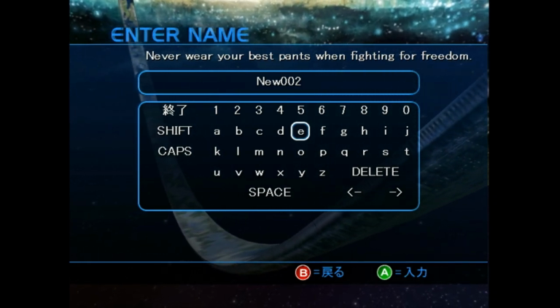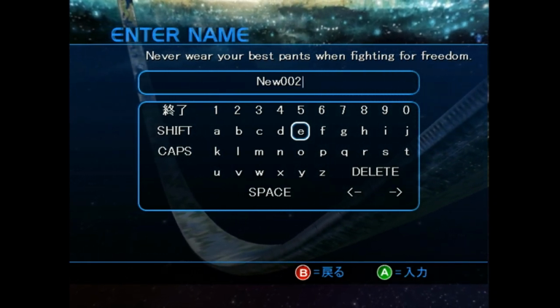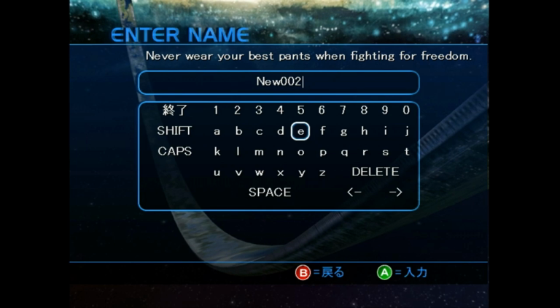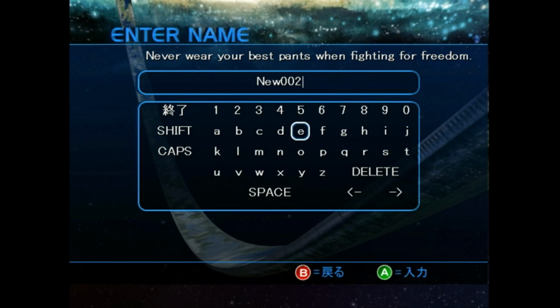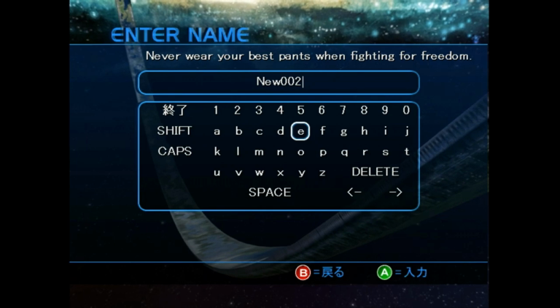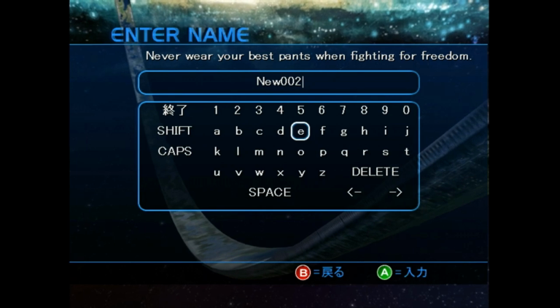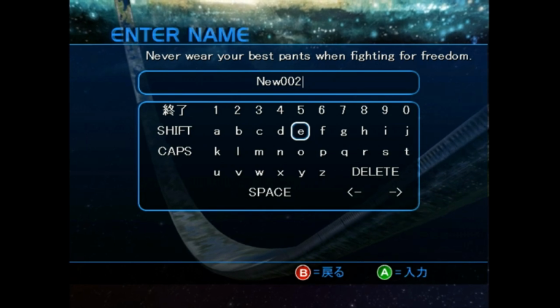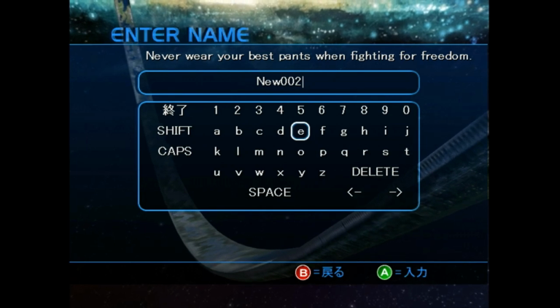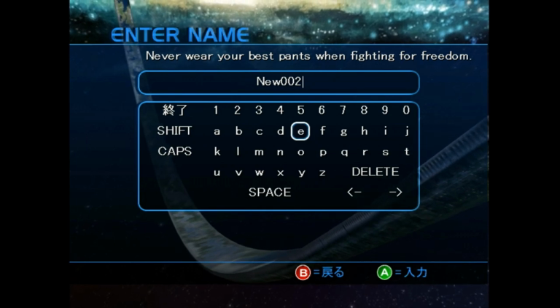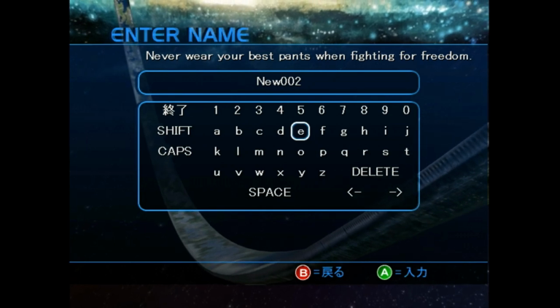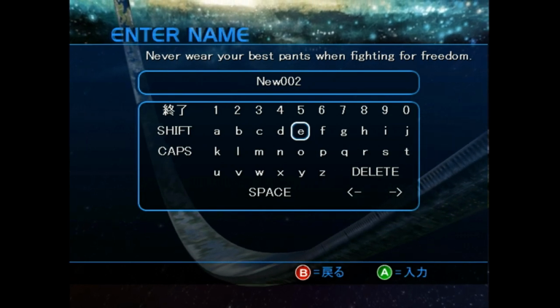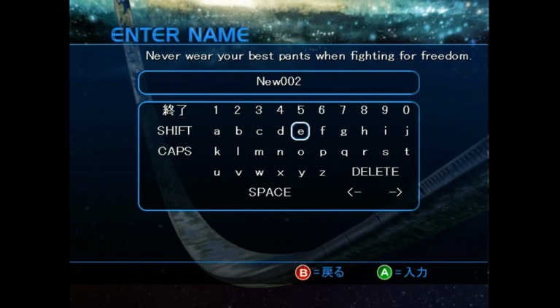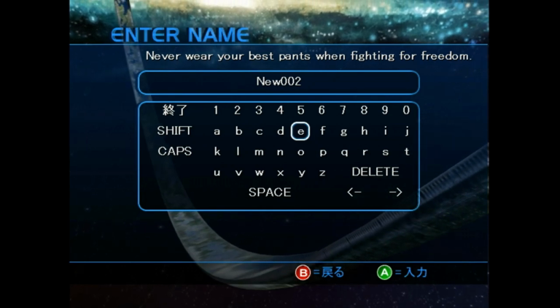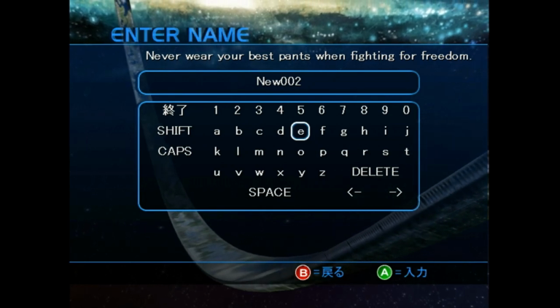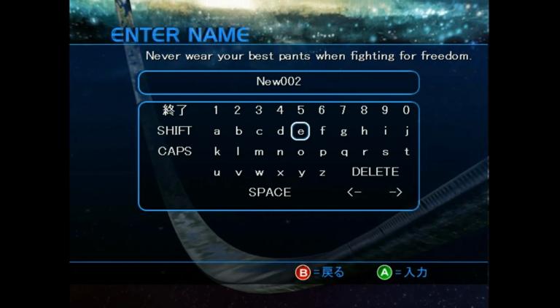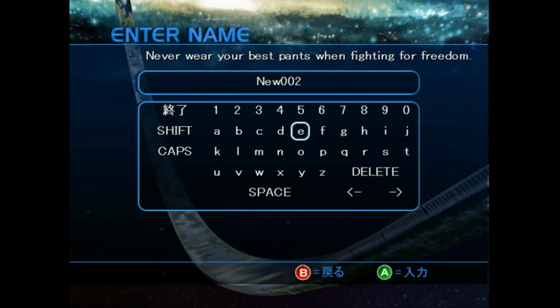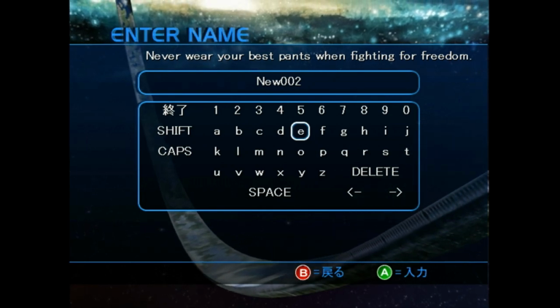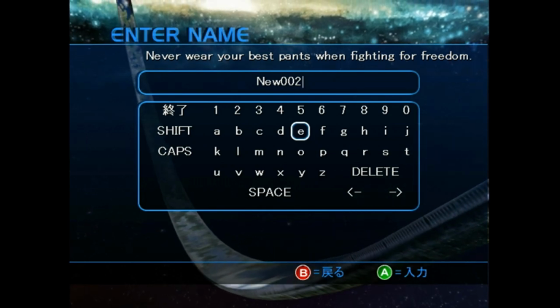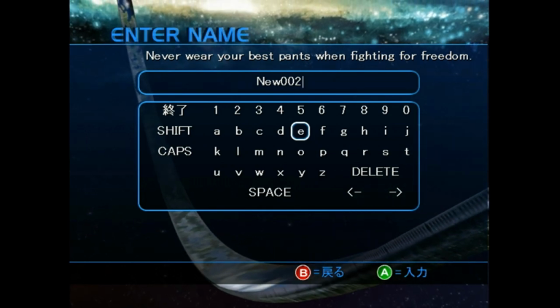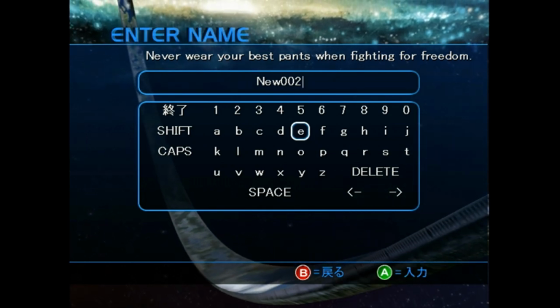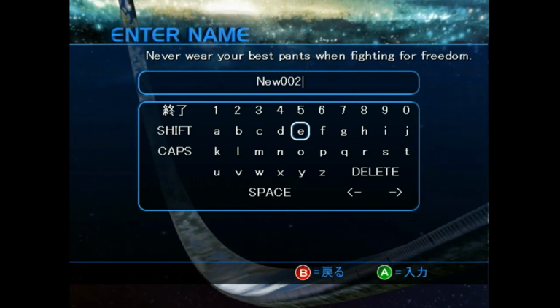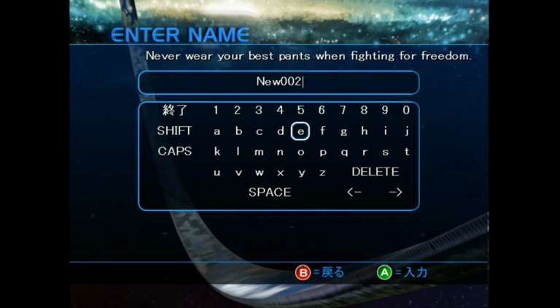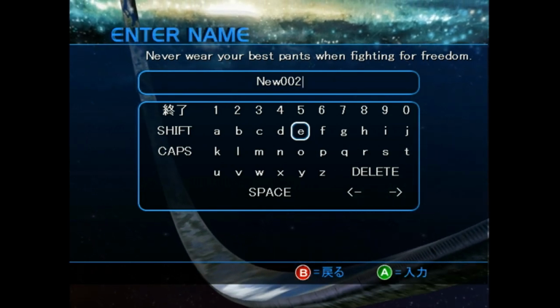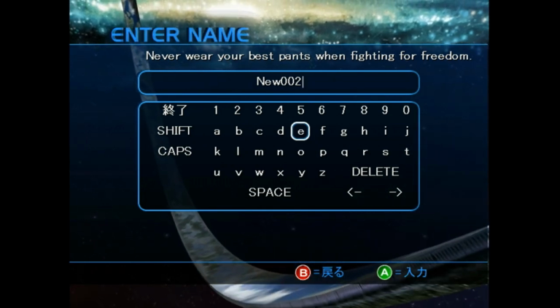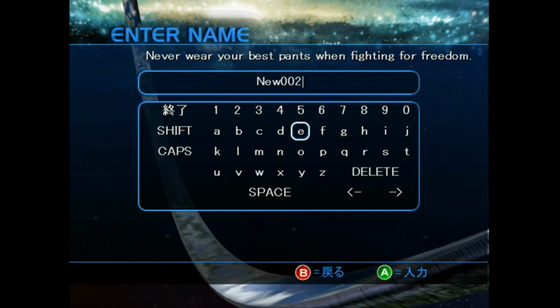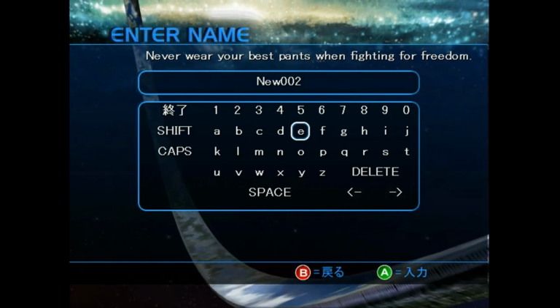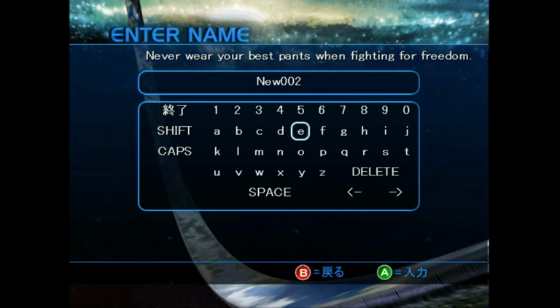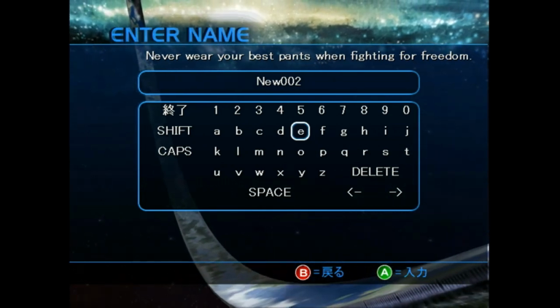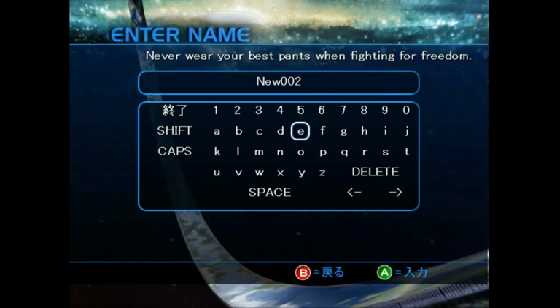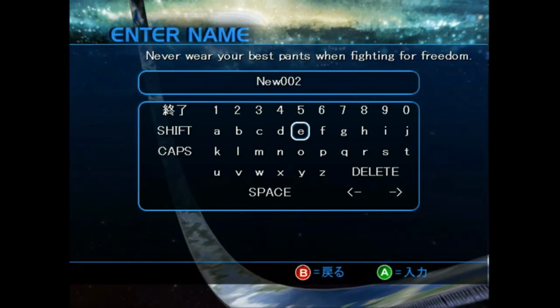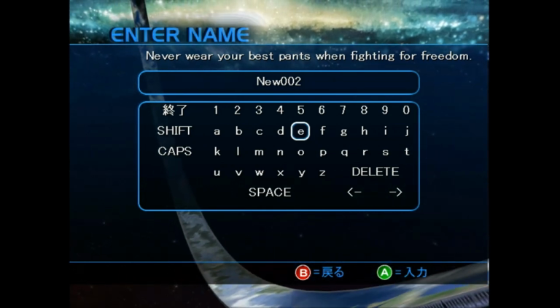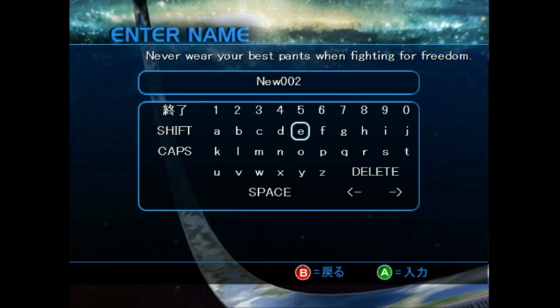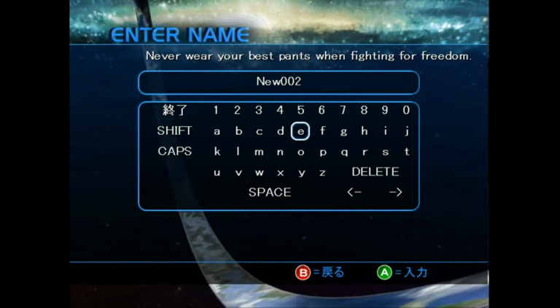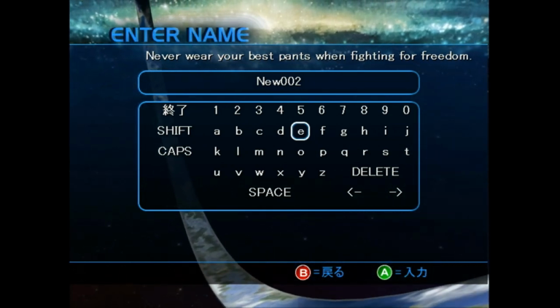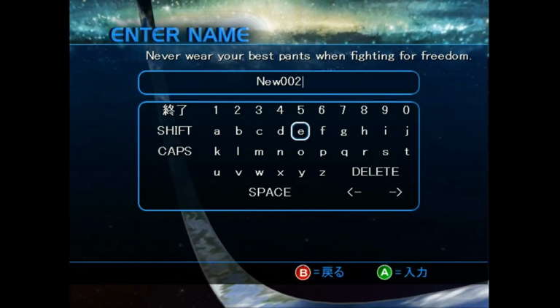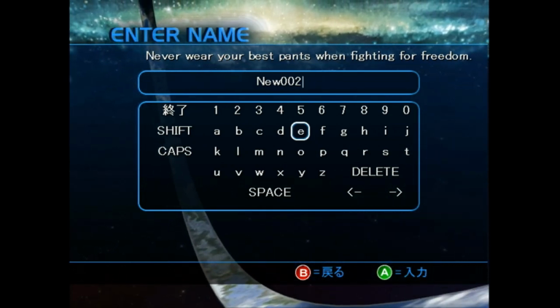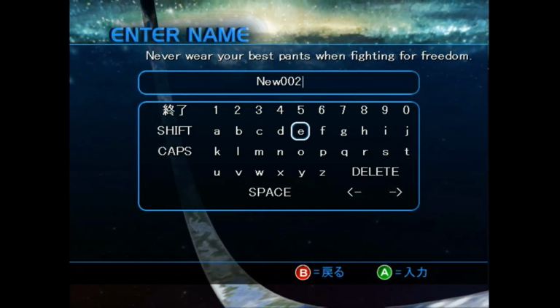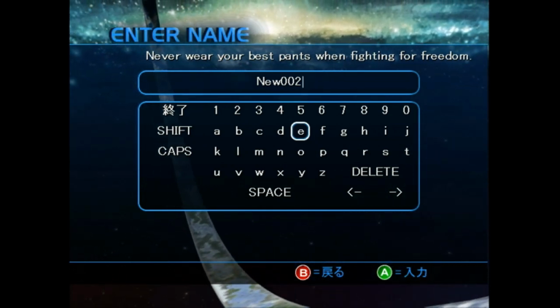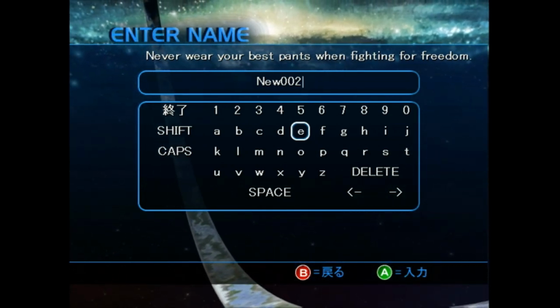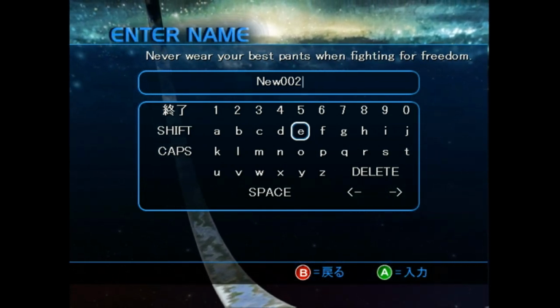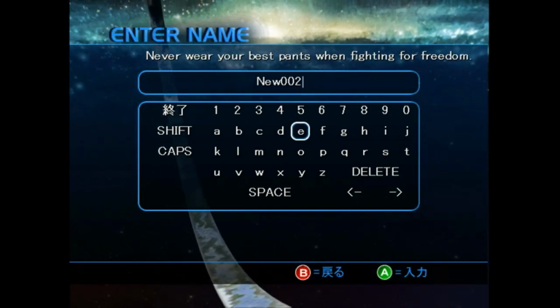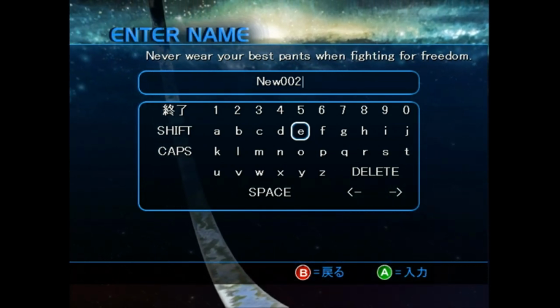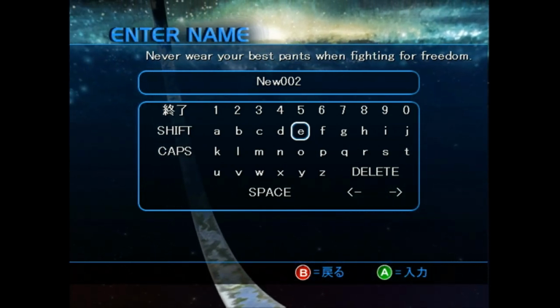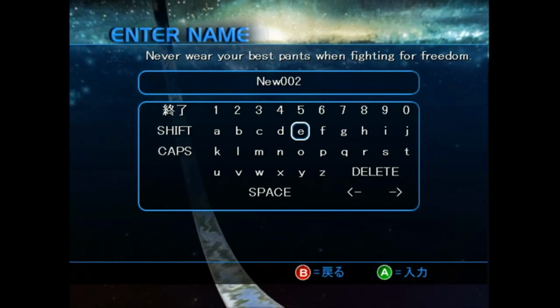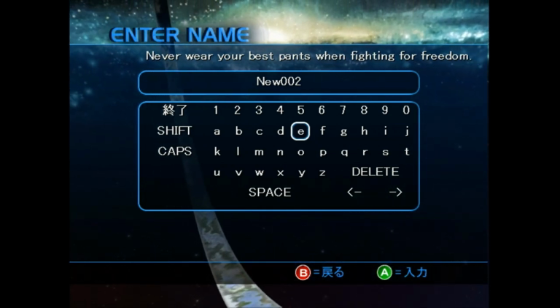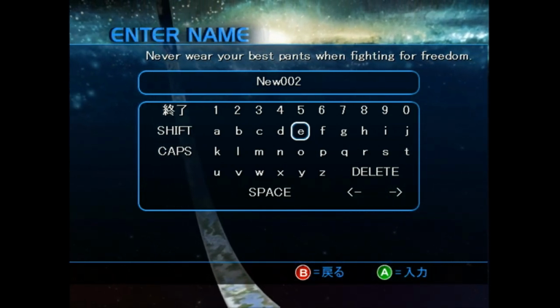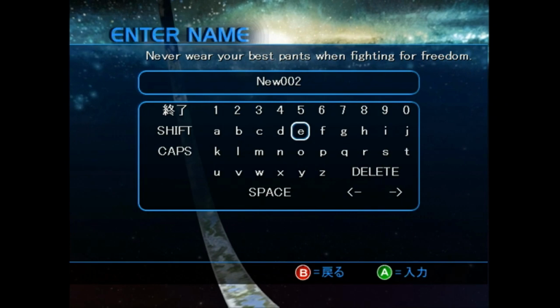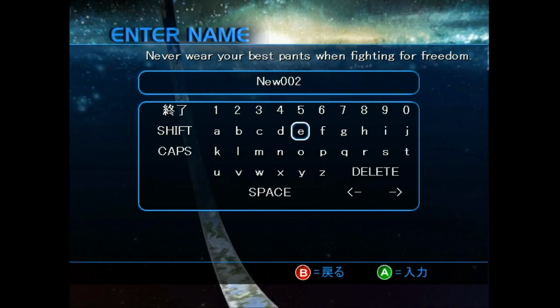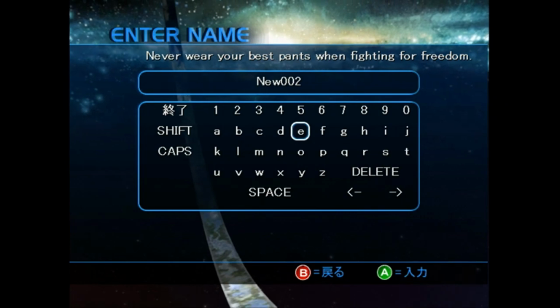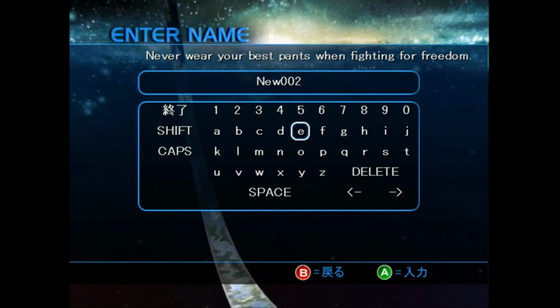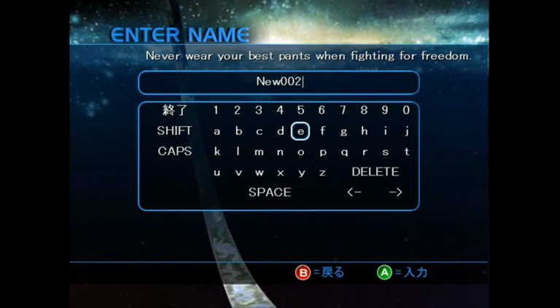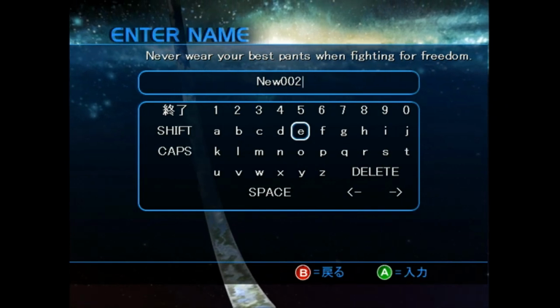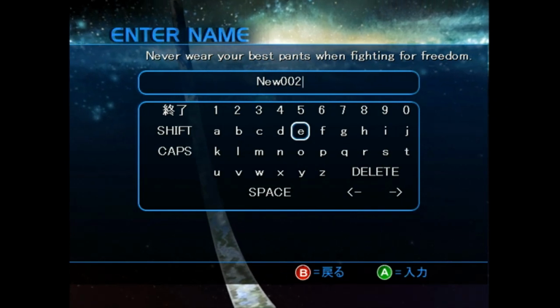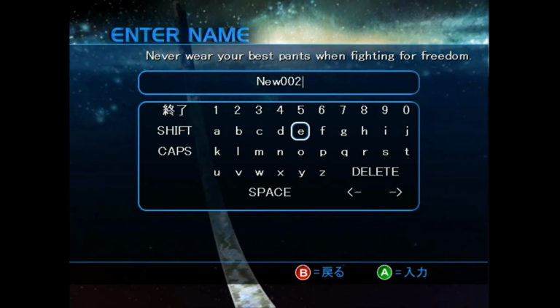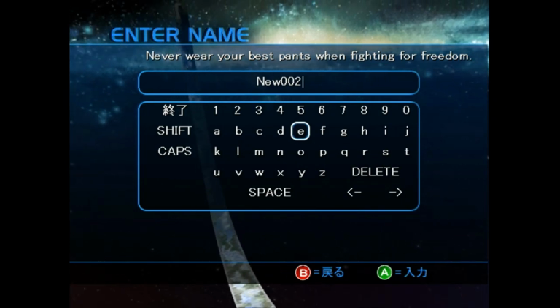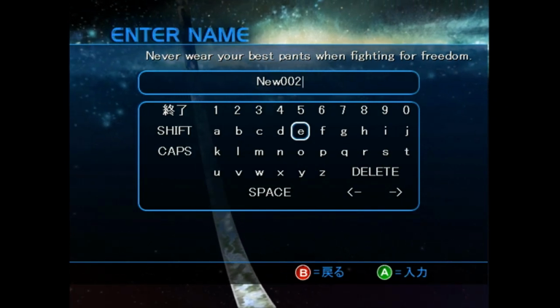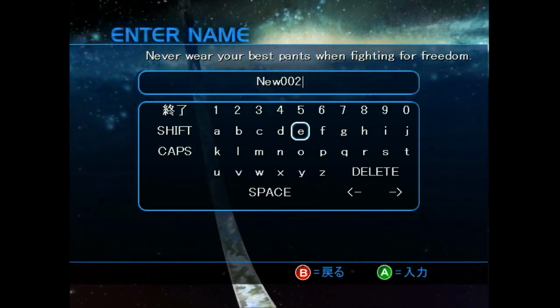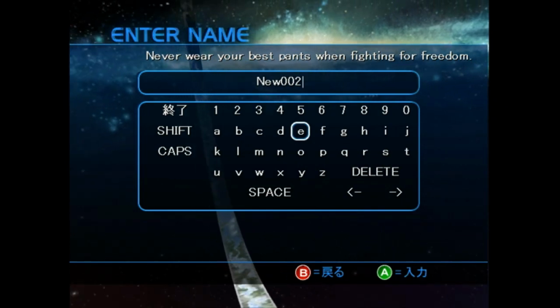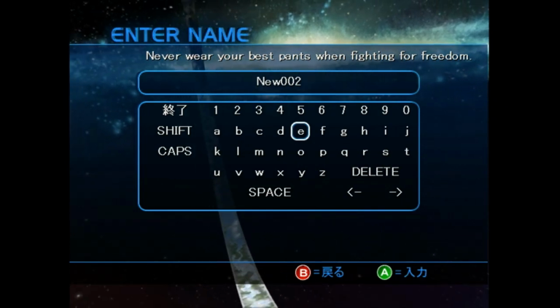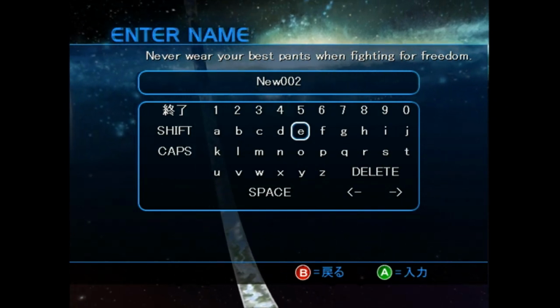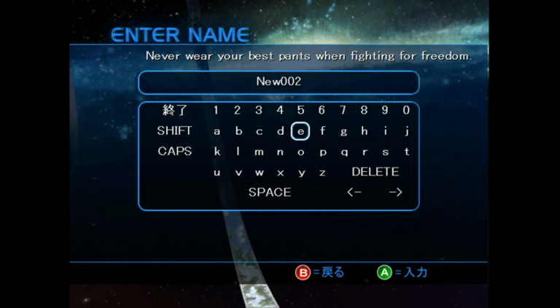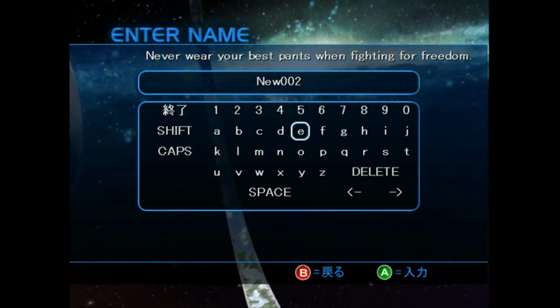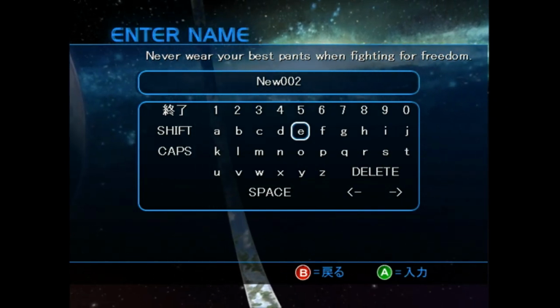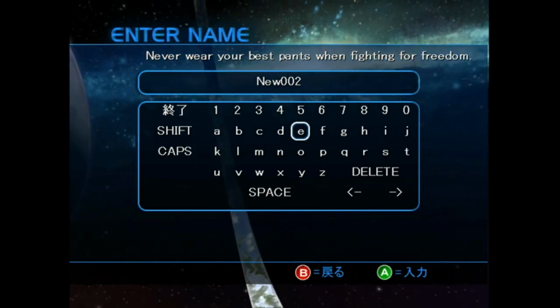While we're on the keyboard, I just want to point out that it's impossible to change the characters from English to Japanese, which probably was pretty frustrating for the Japanese market.